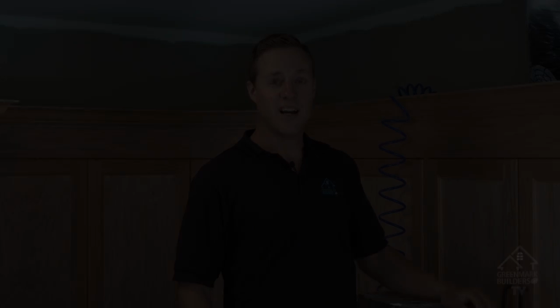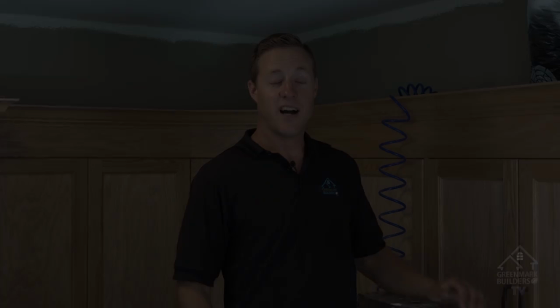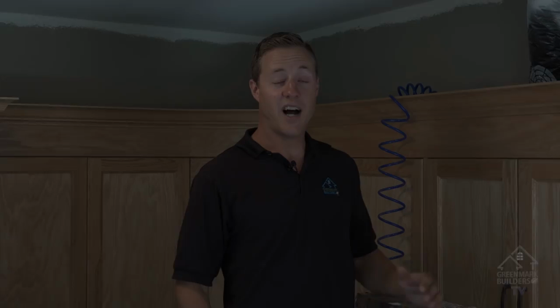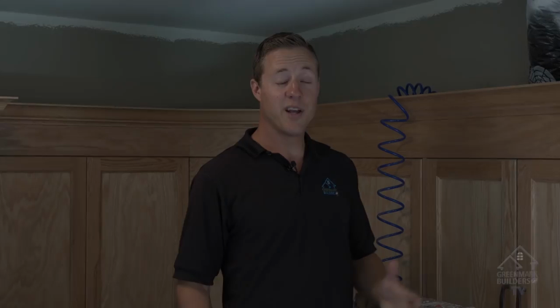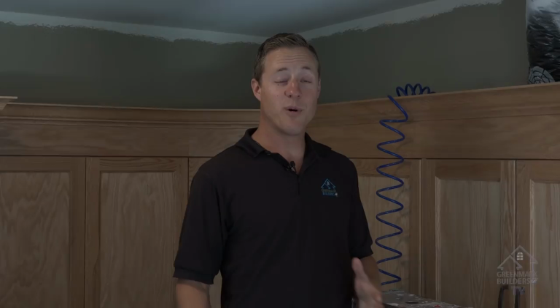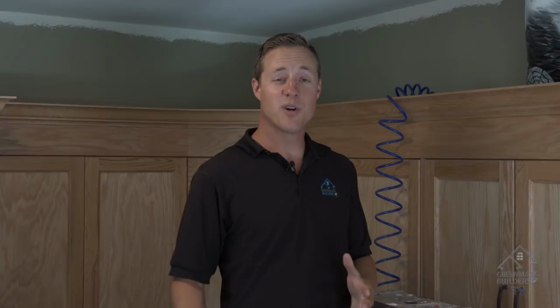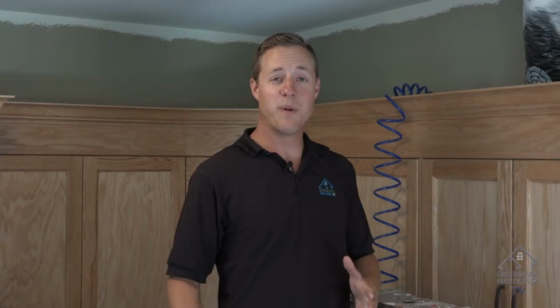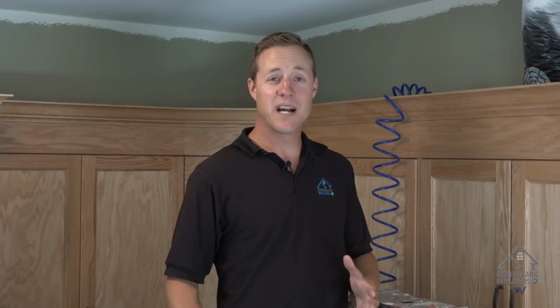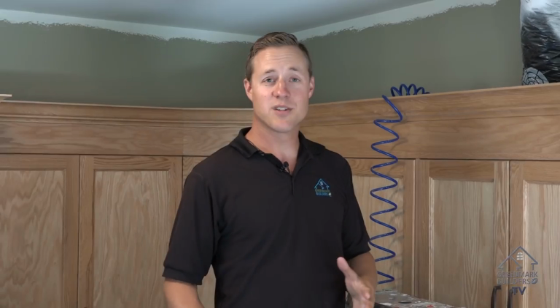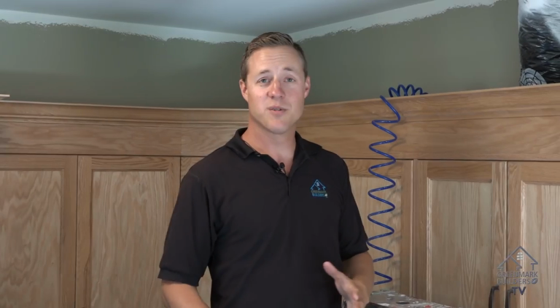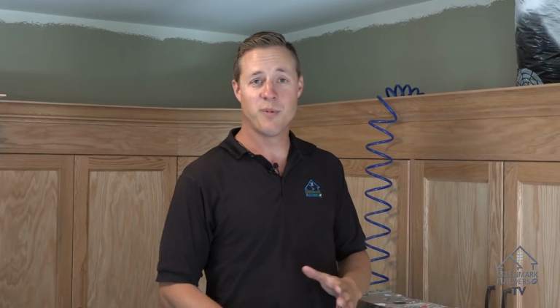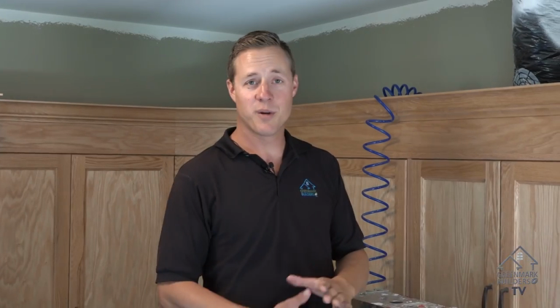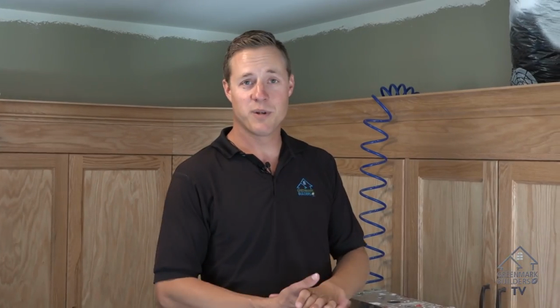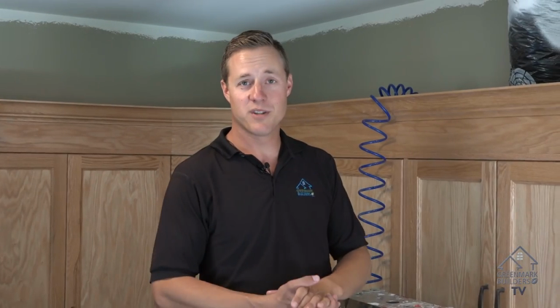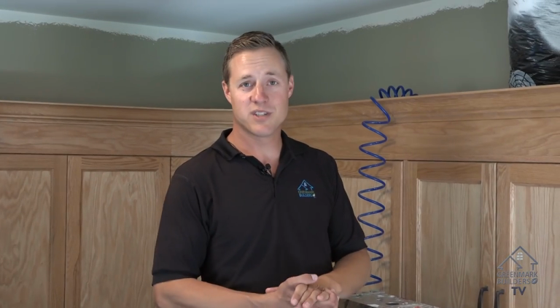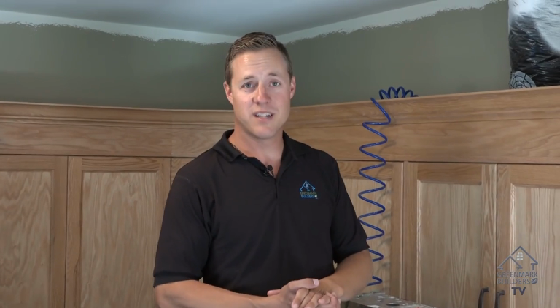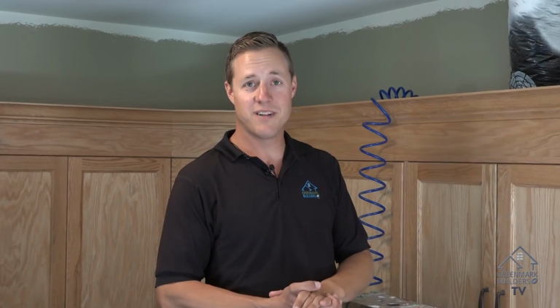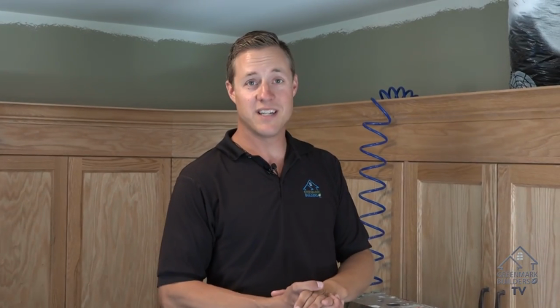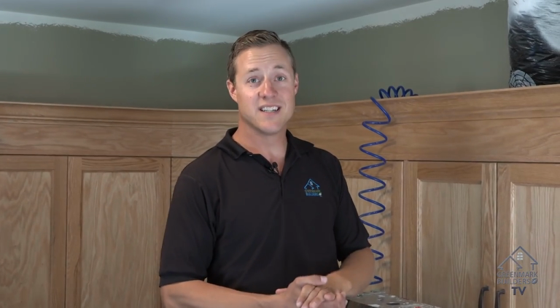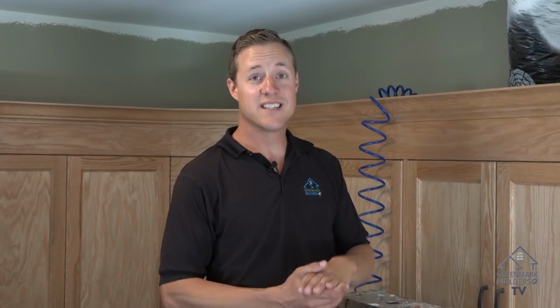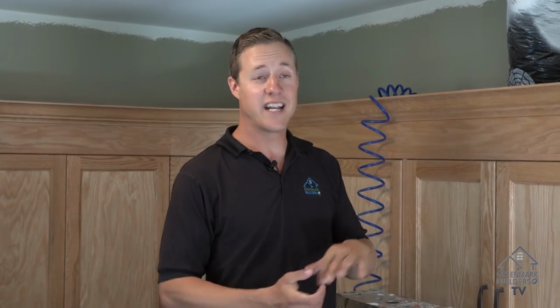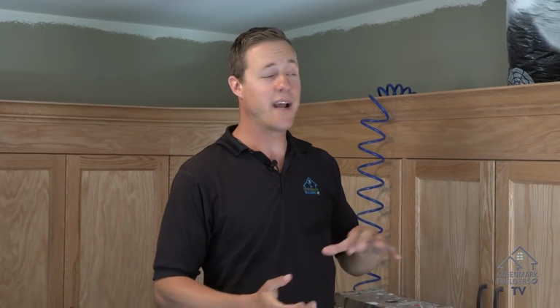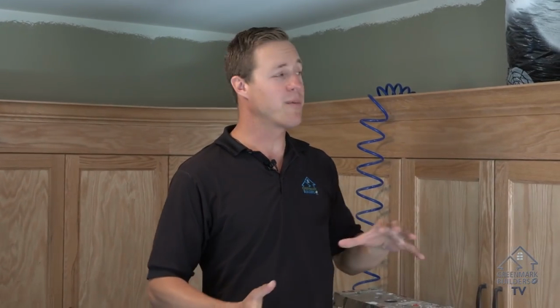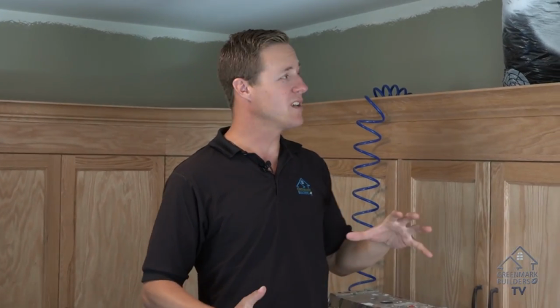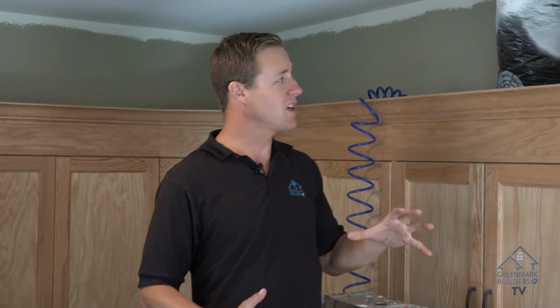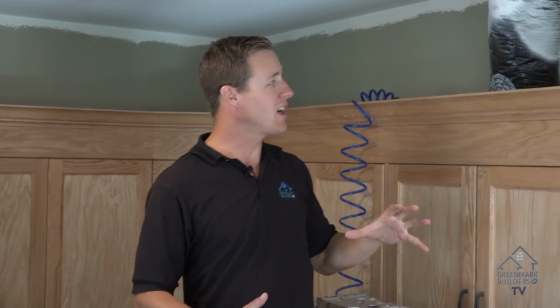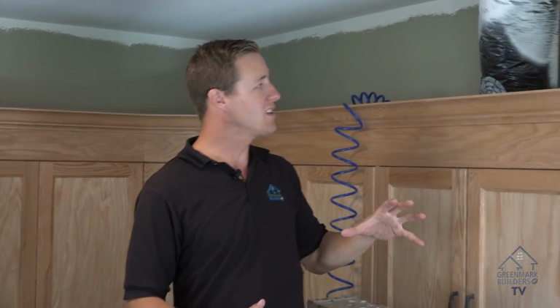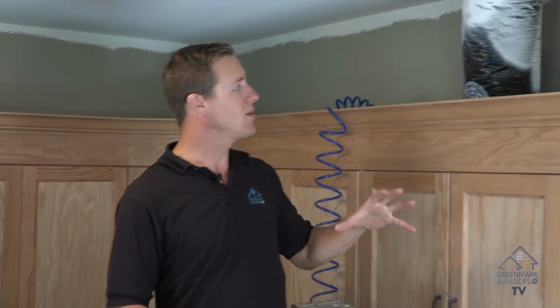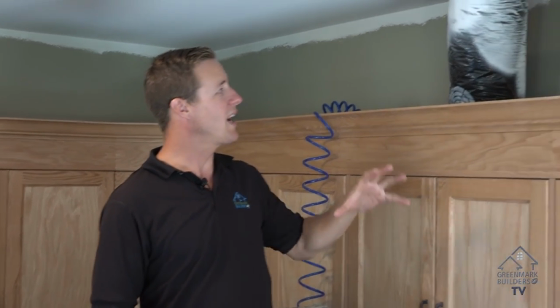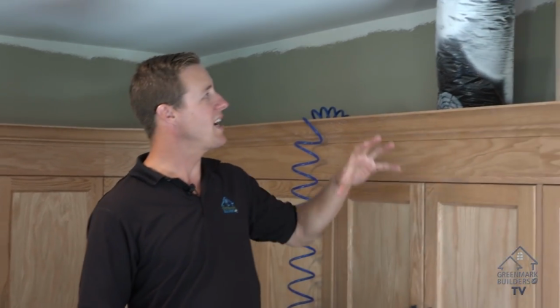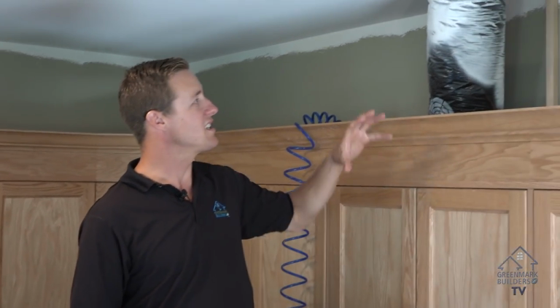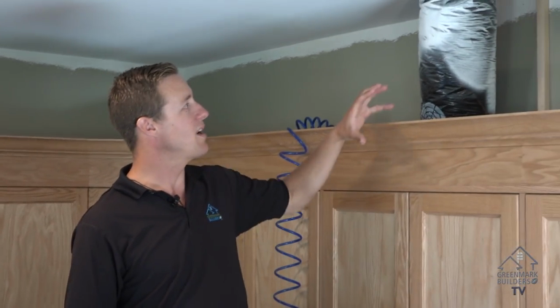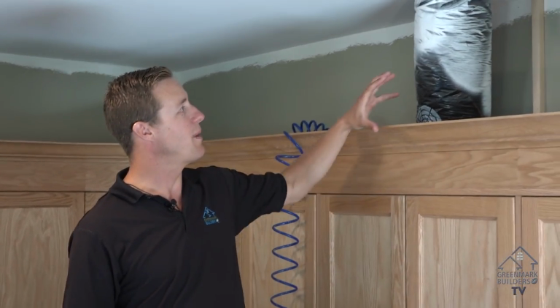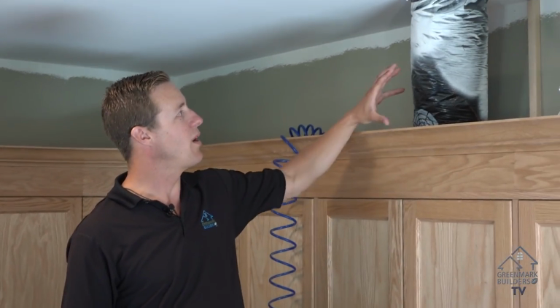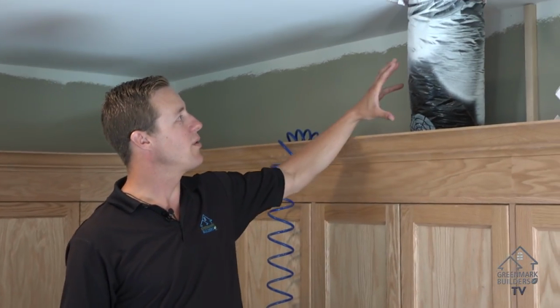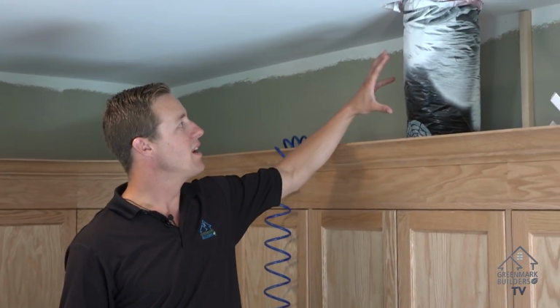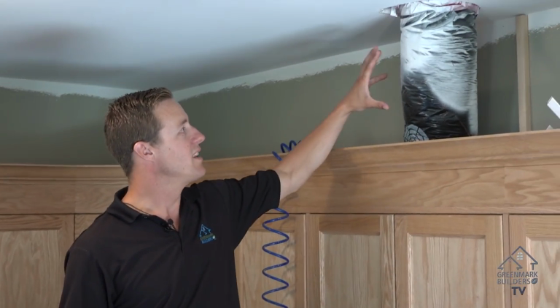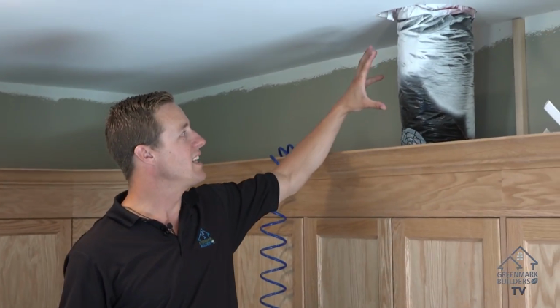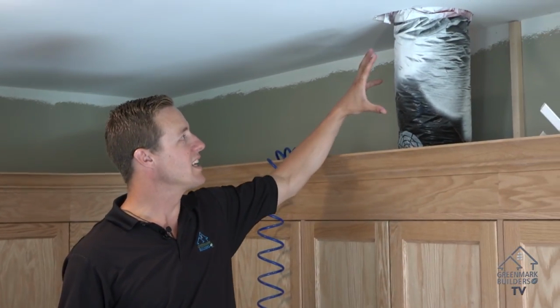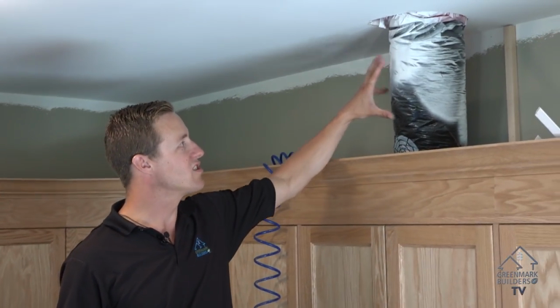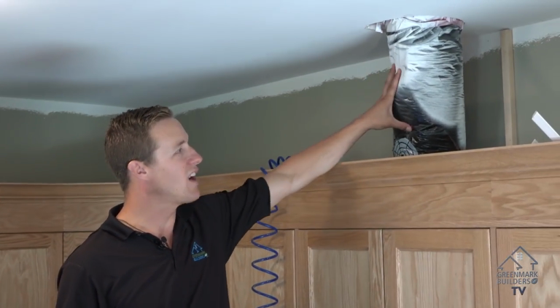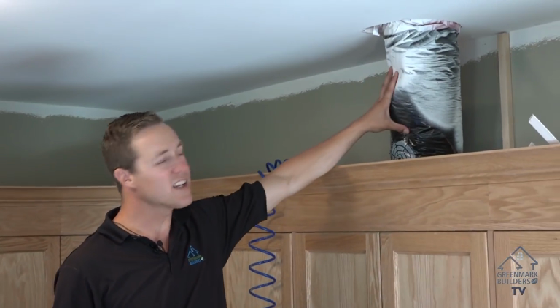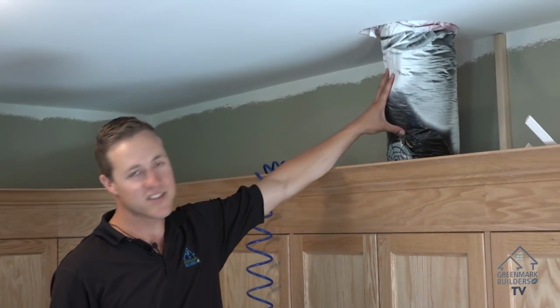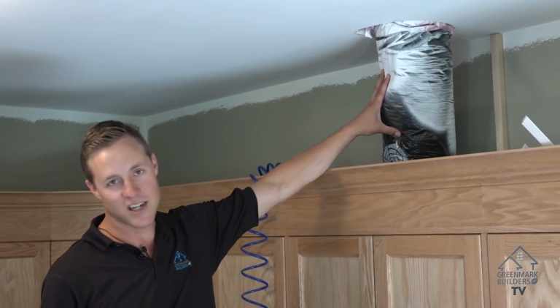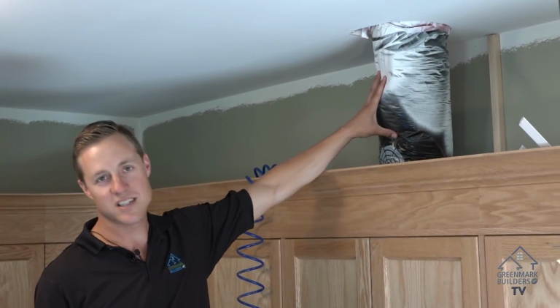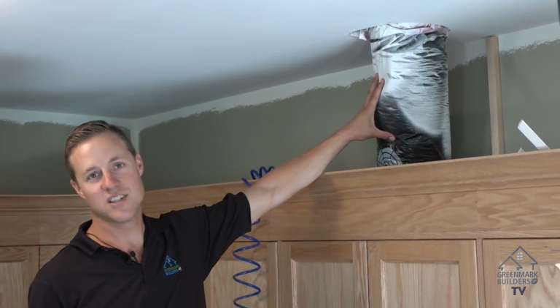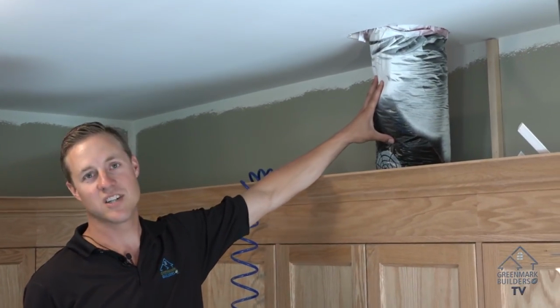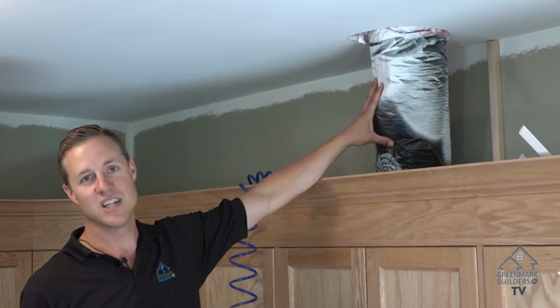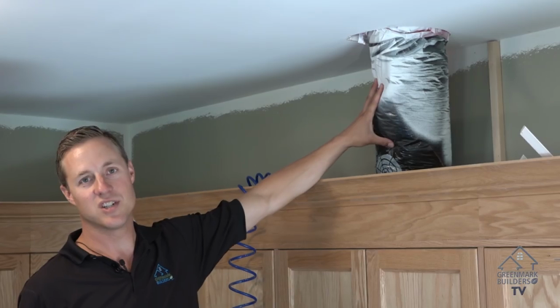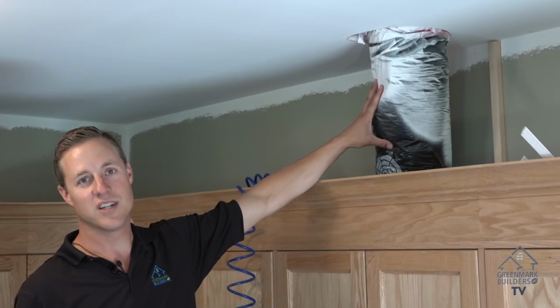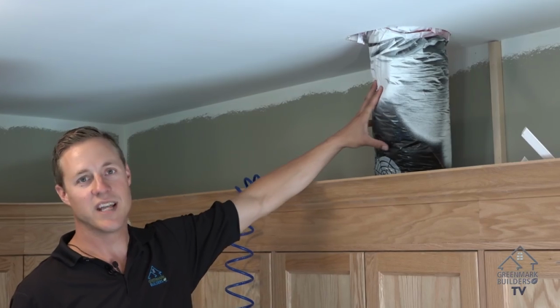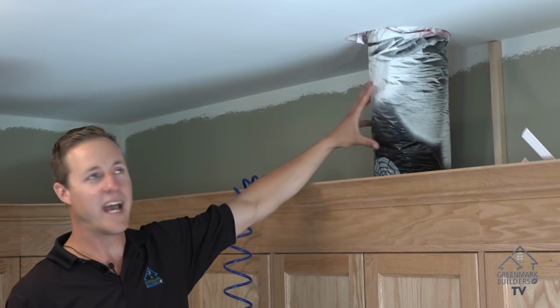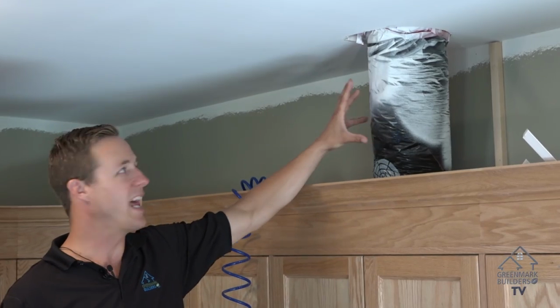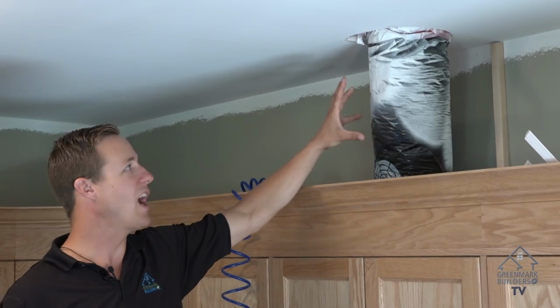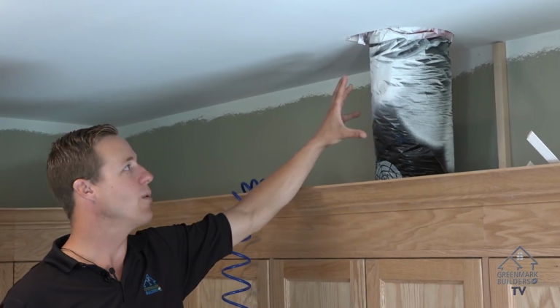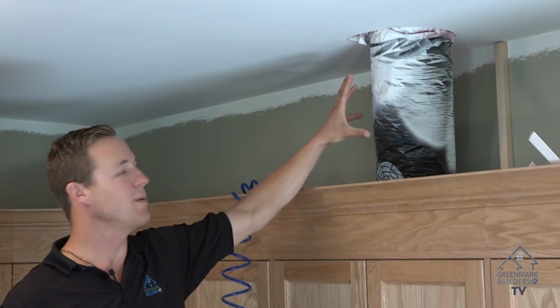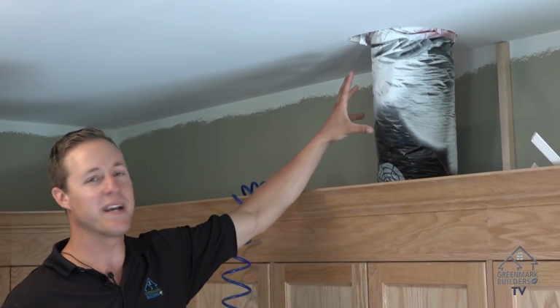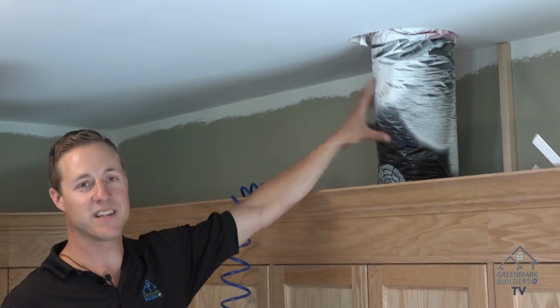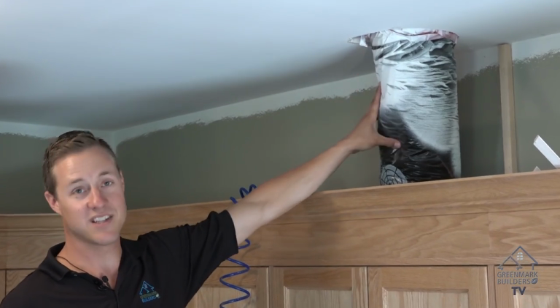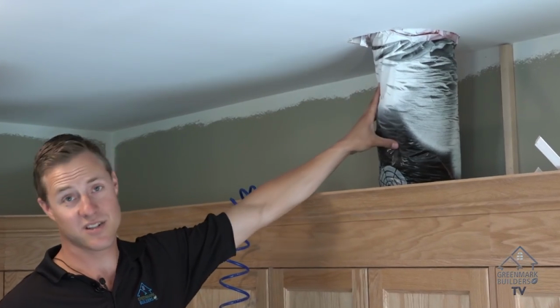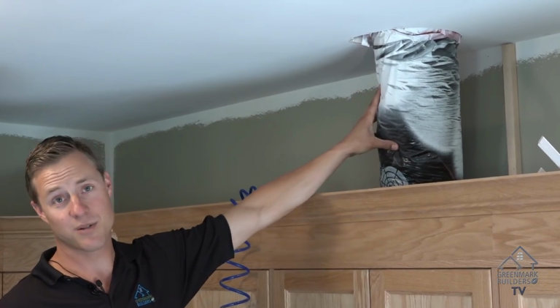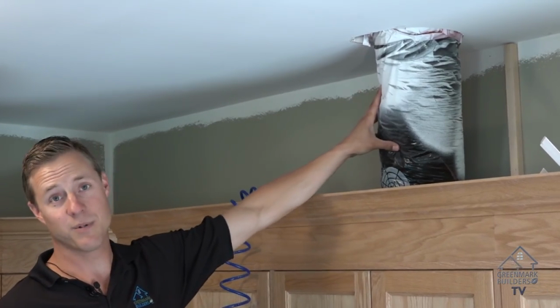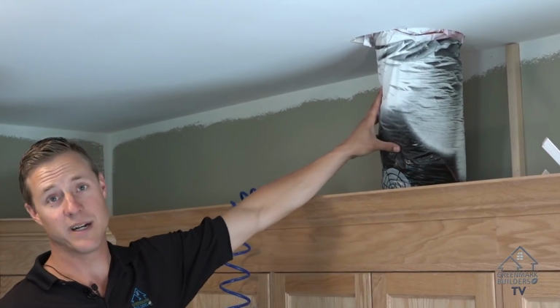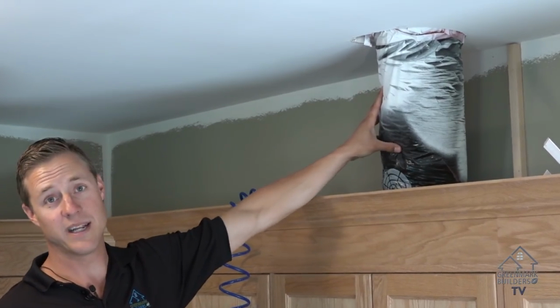Hi and welcome back to Greenmark Builders TV. Today I'm going to talk to you guys about the exhaust duct in your kitchen and how we make this look pretty.